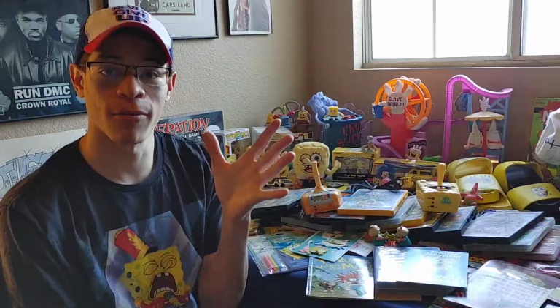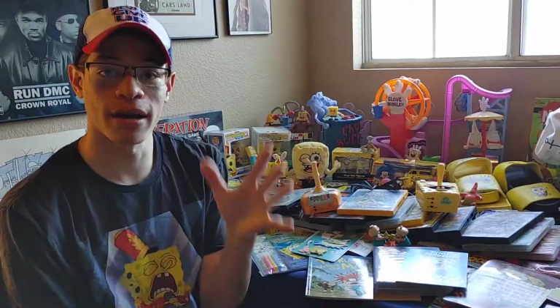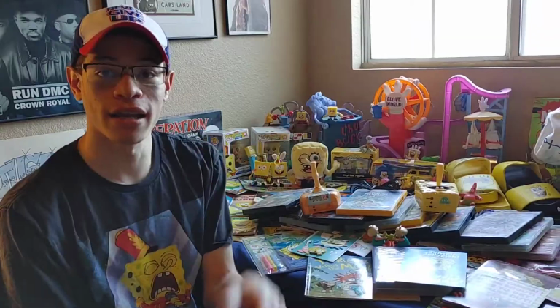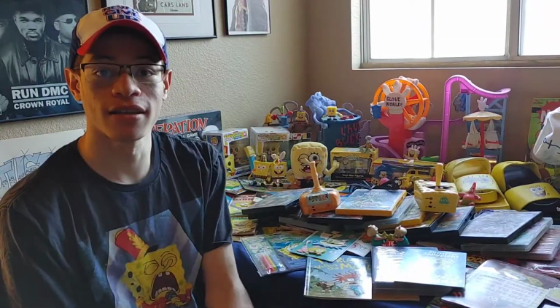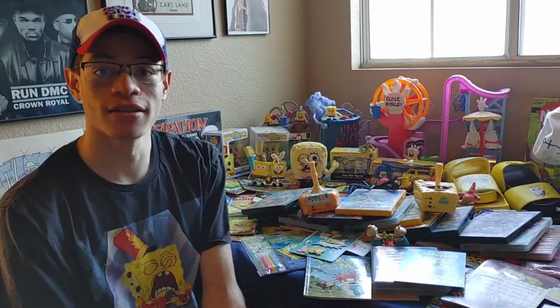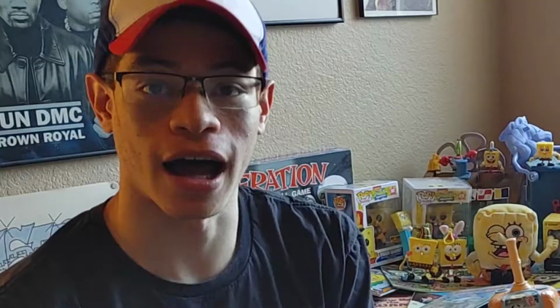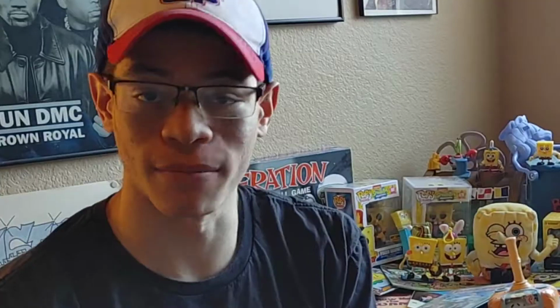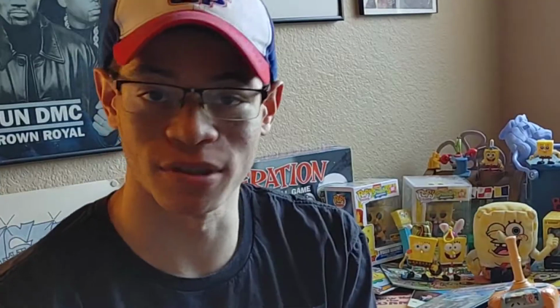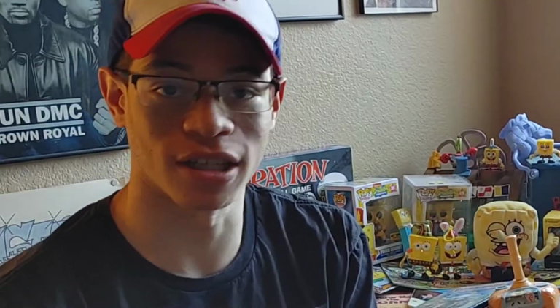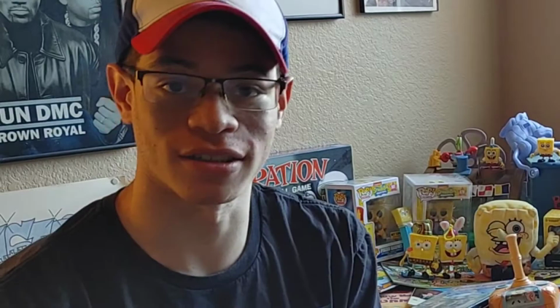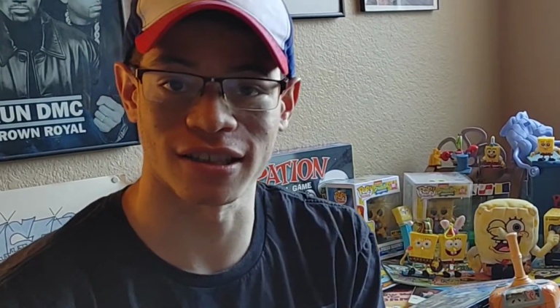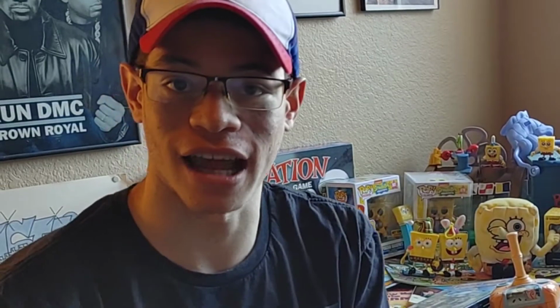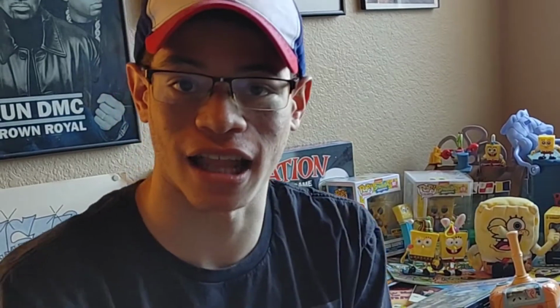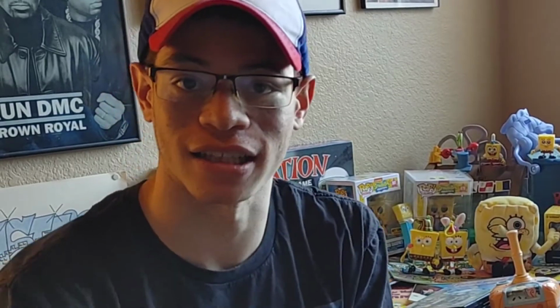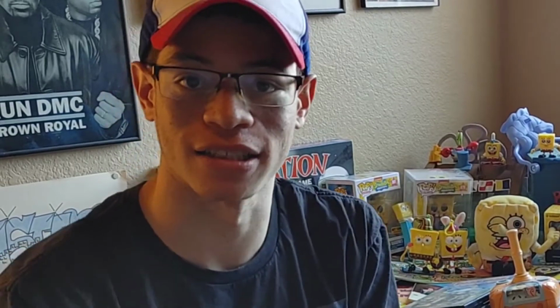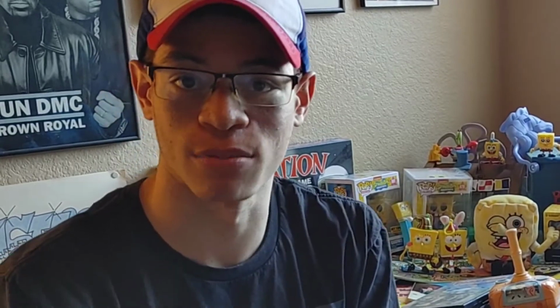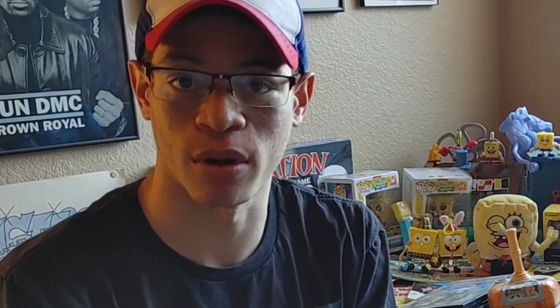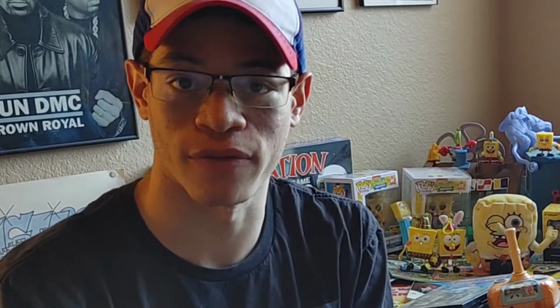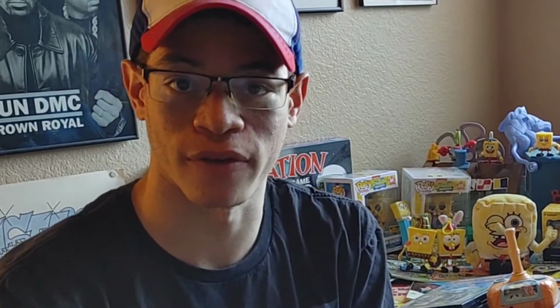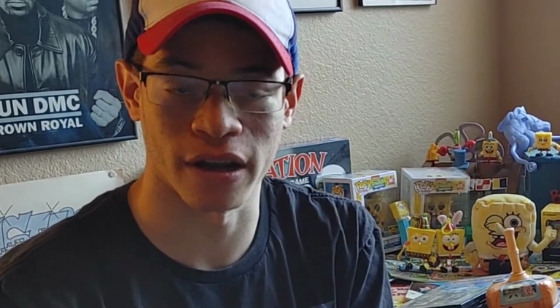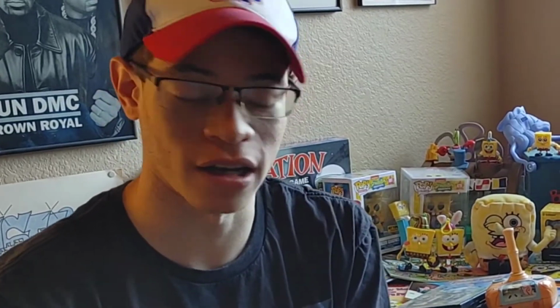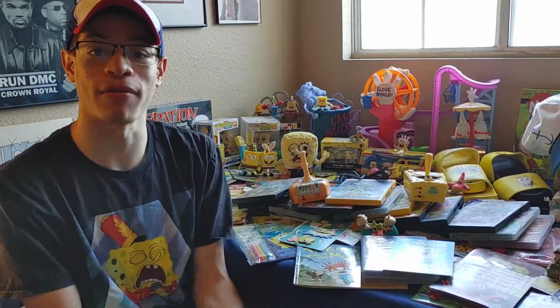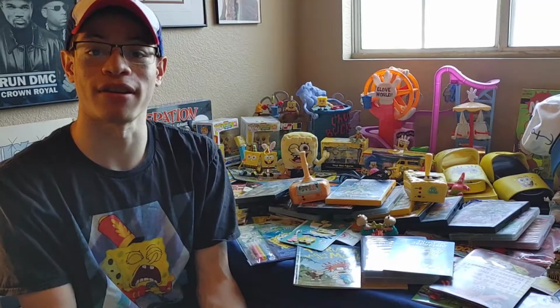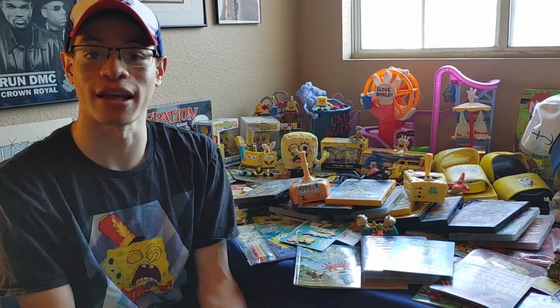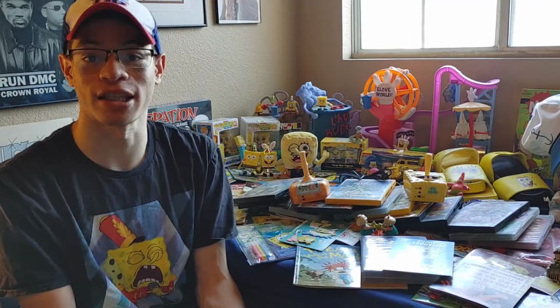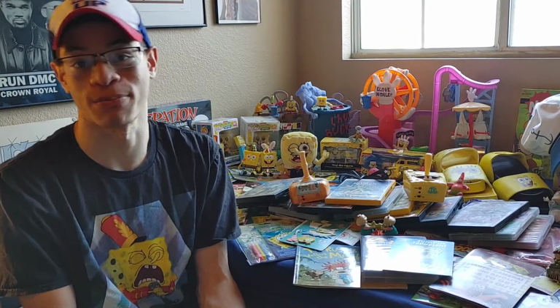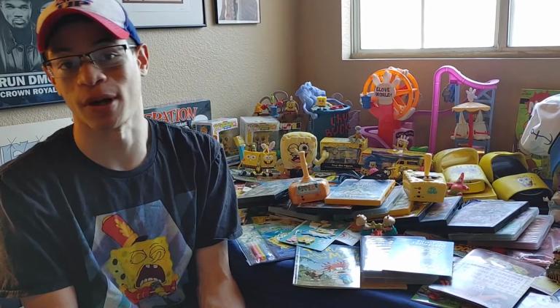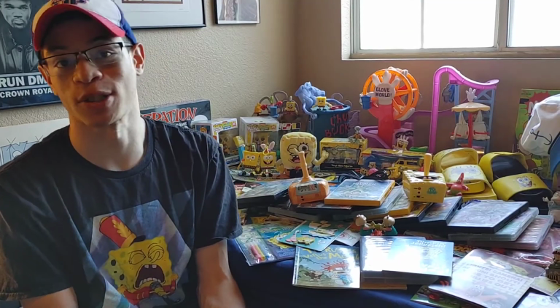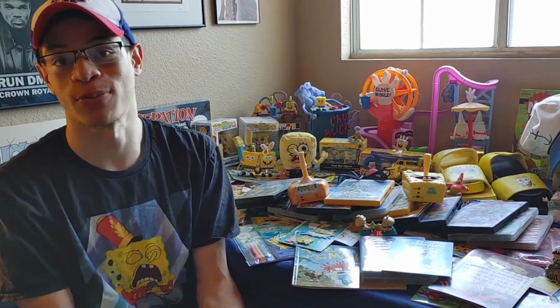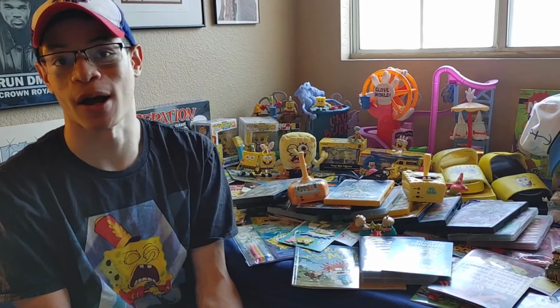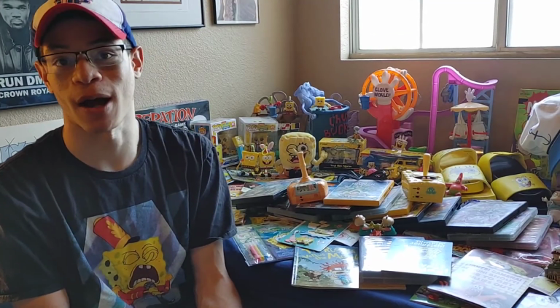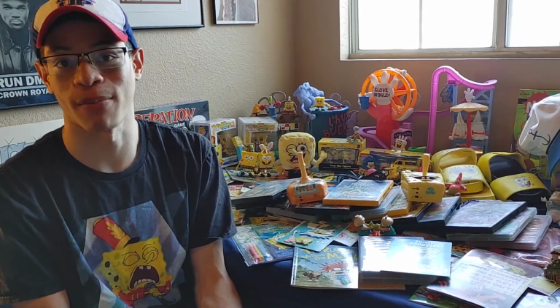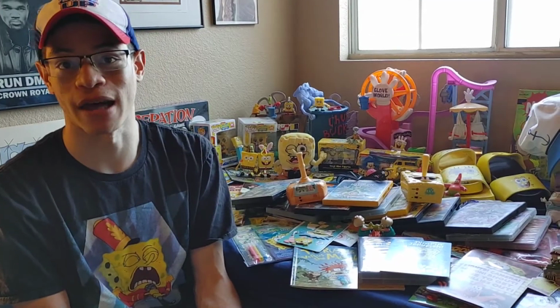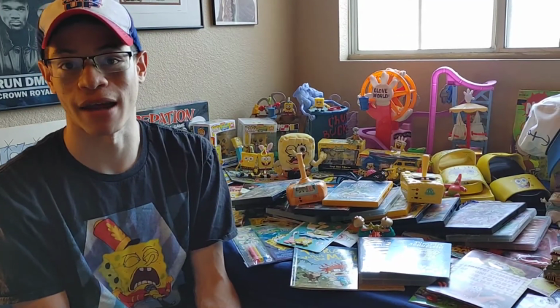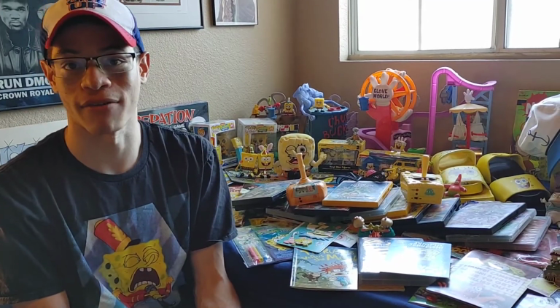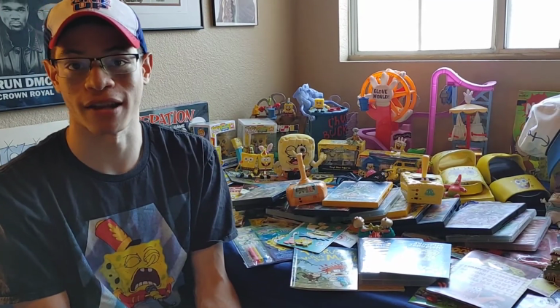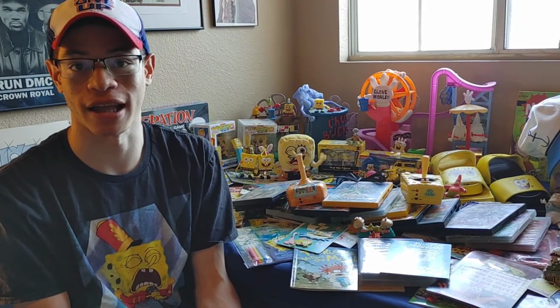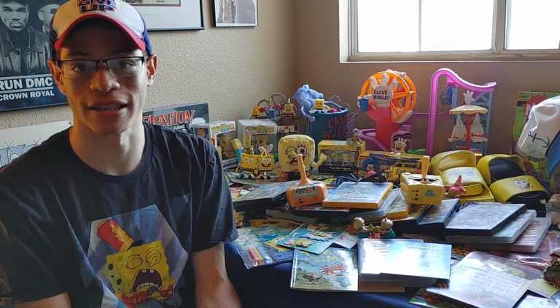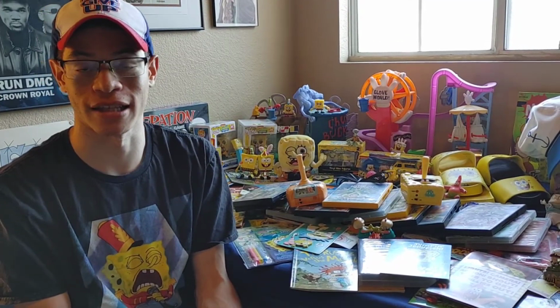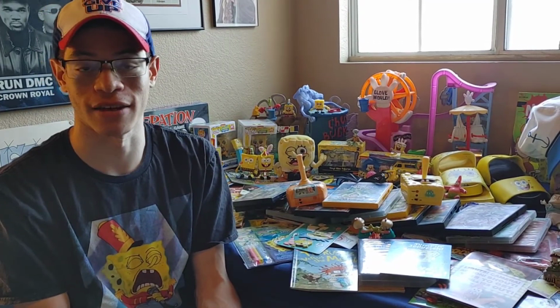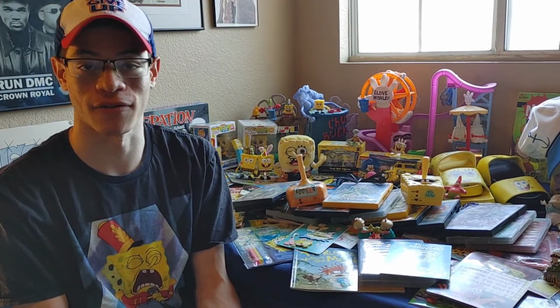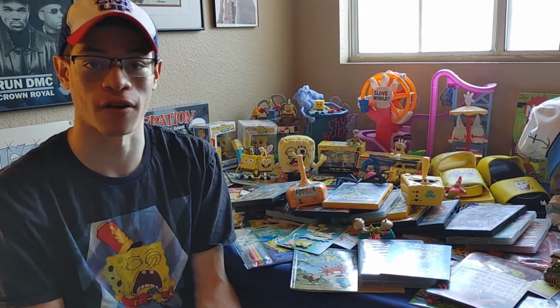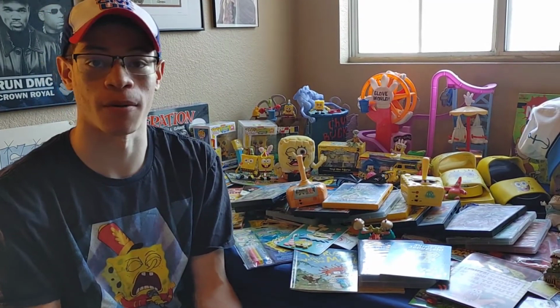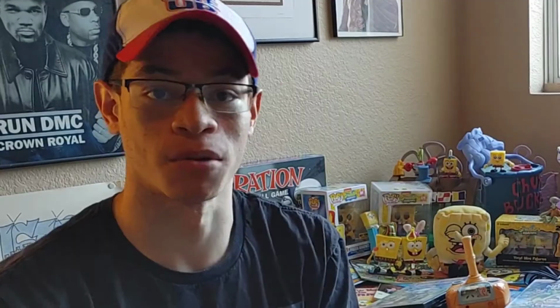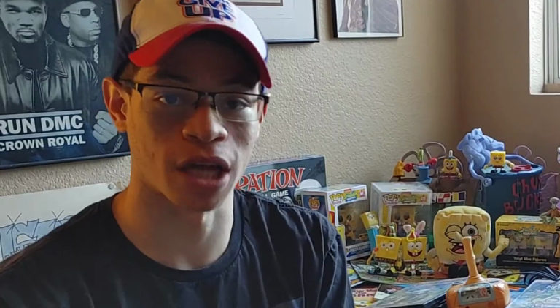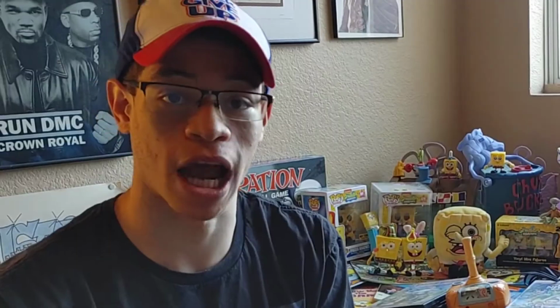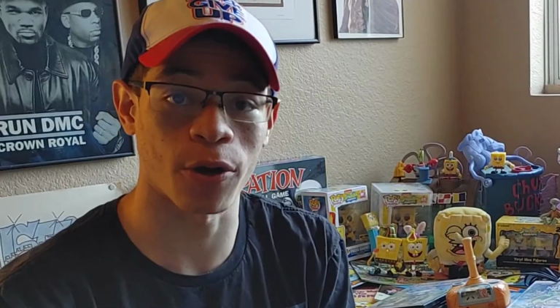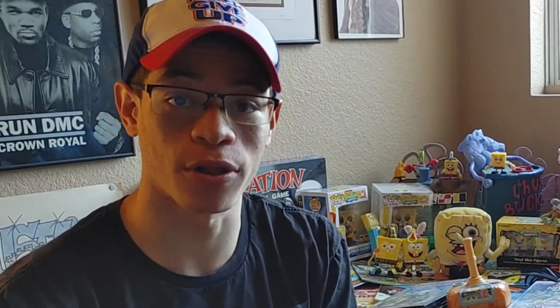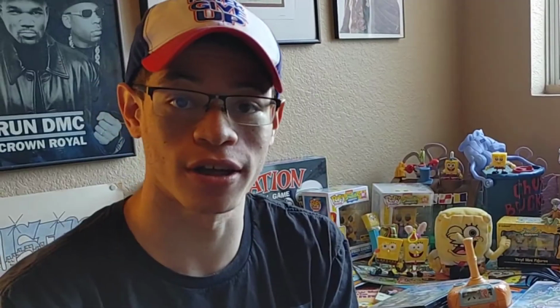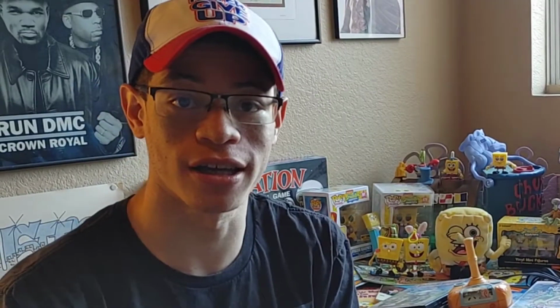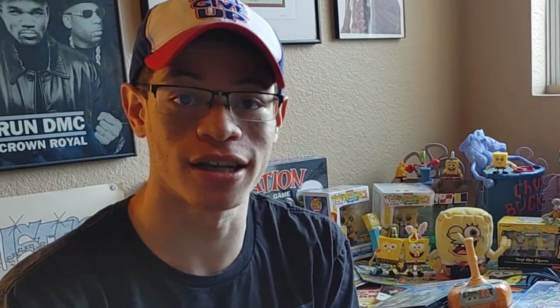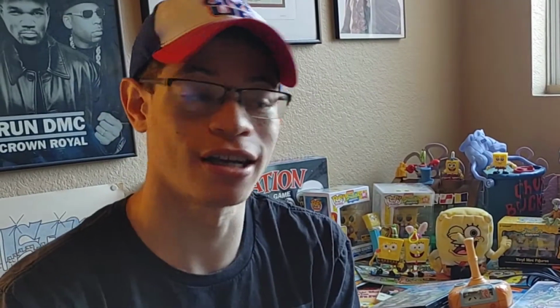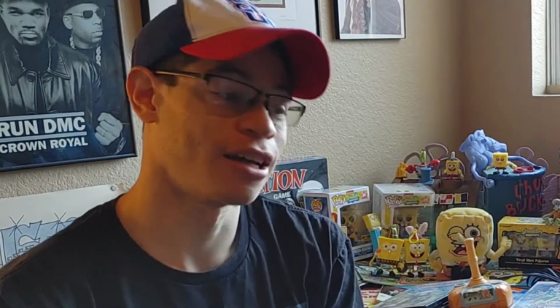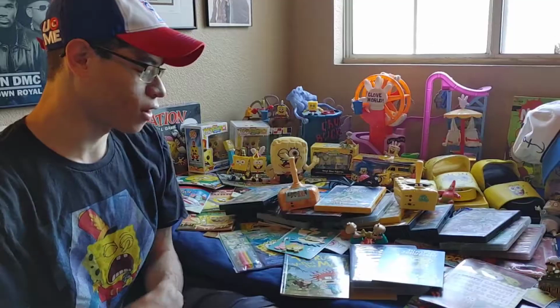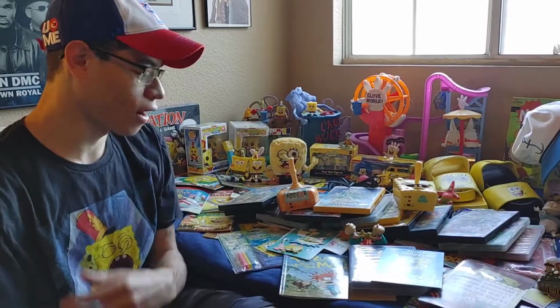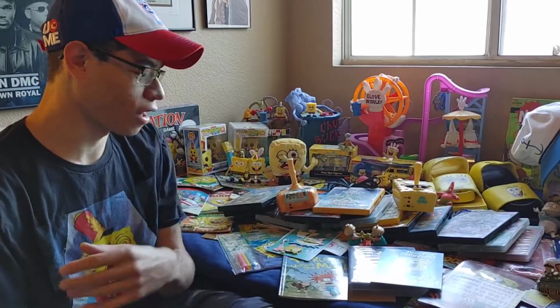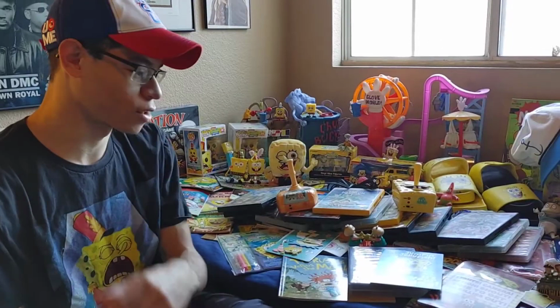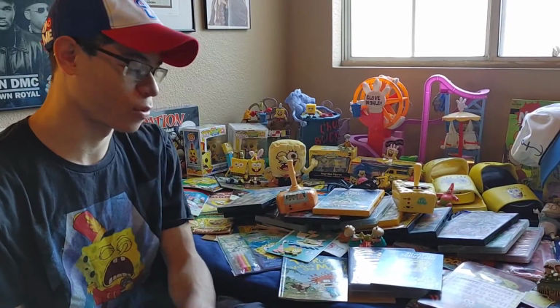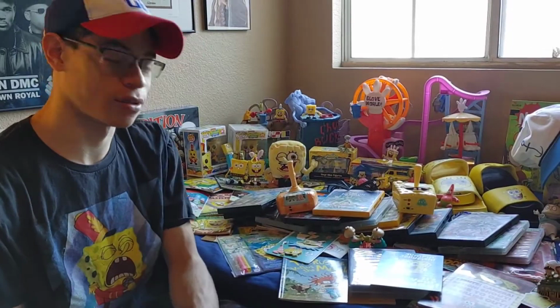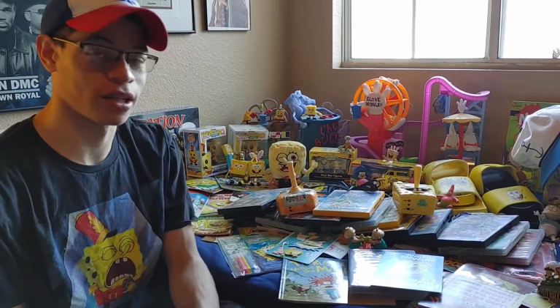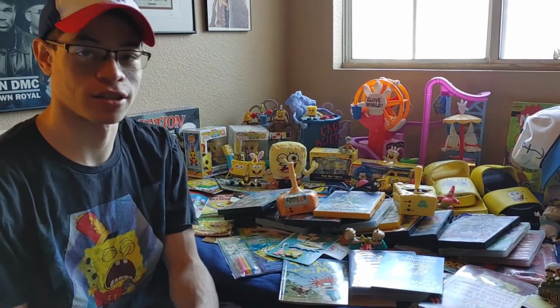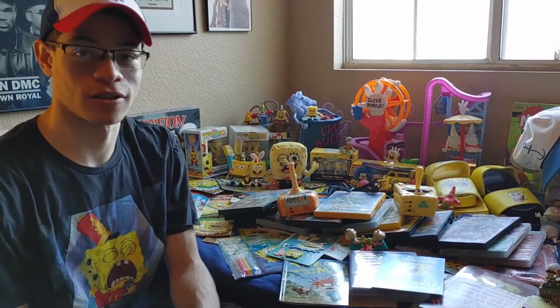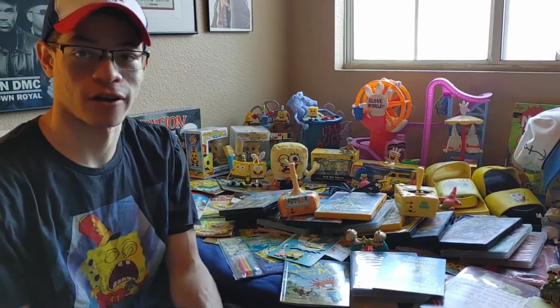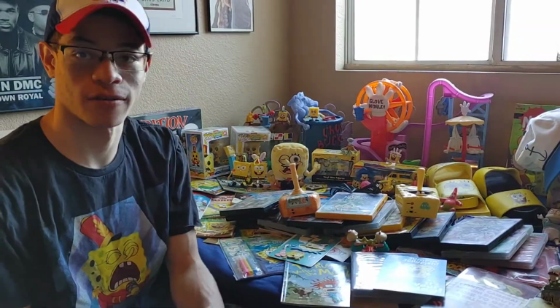Hey everybody, I'm Justin, Alex's boyfriend. Everything Spongebob that I've collected from childhood. Let's start, Alex — where would you like to start?